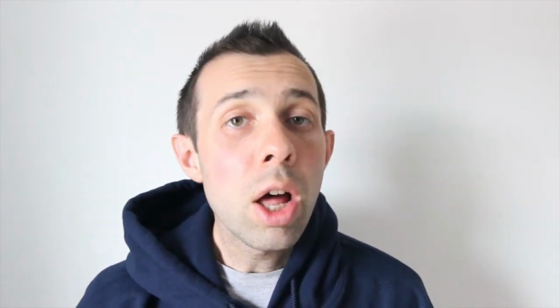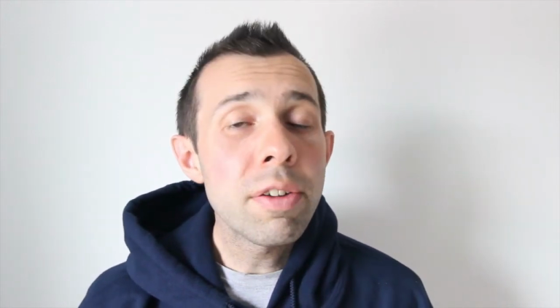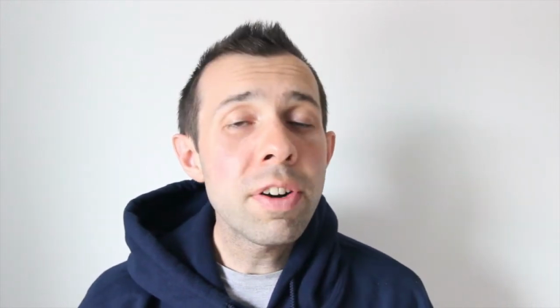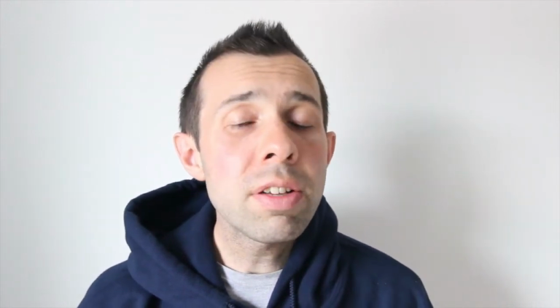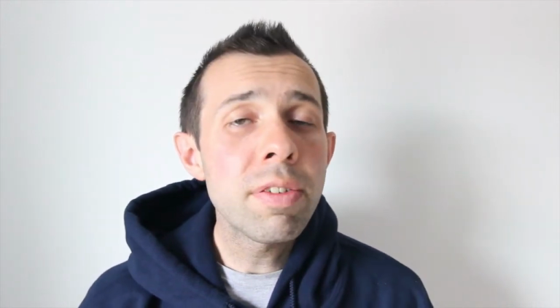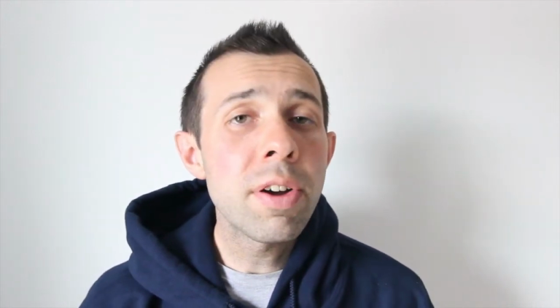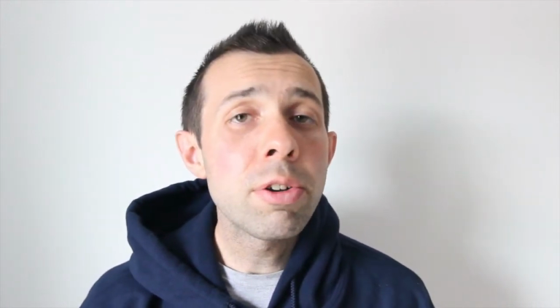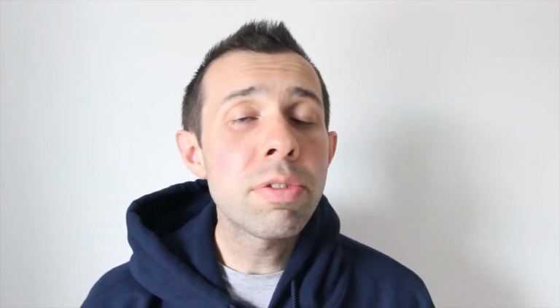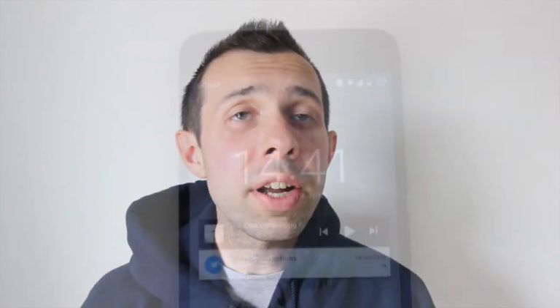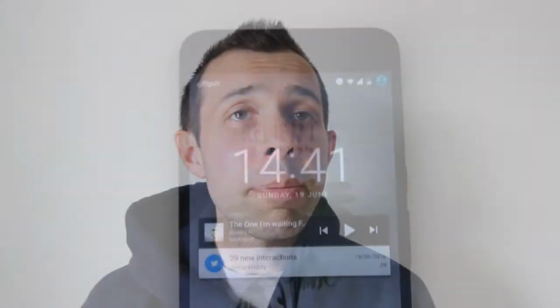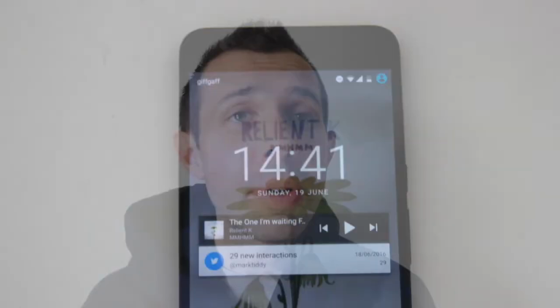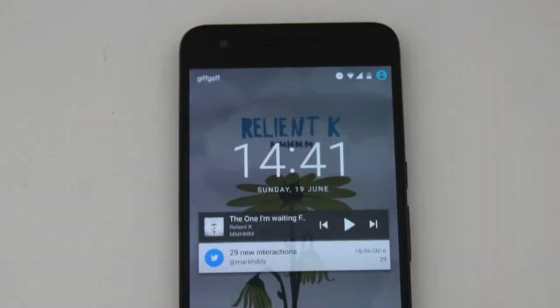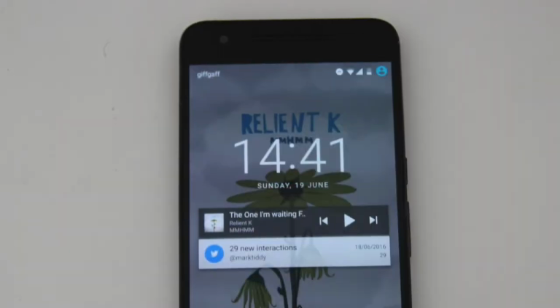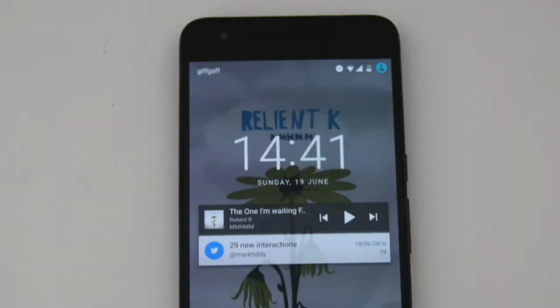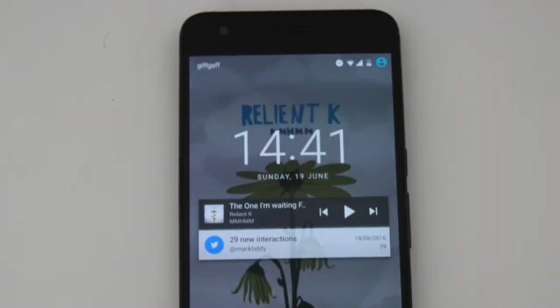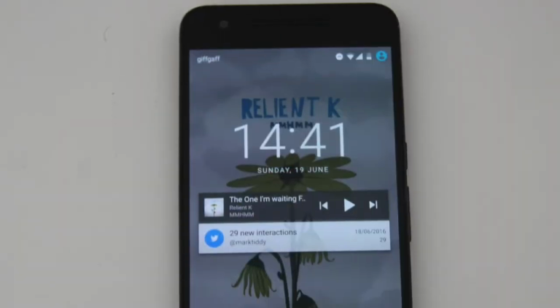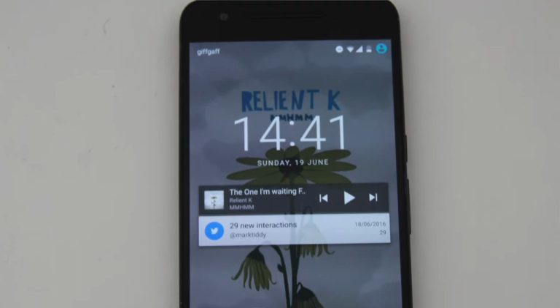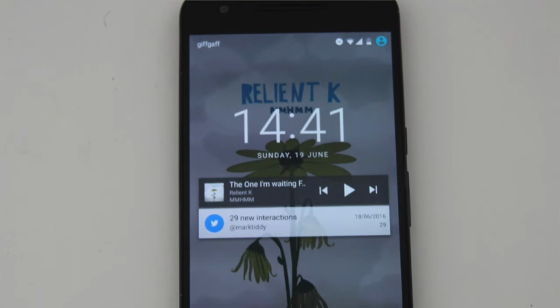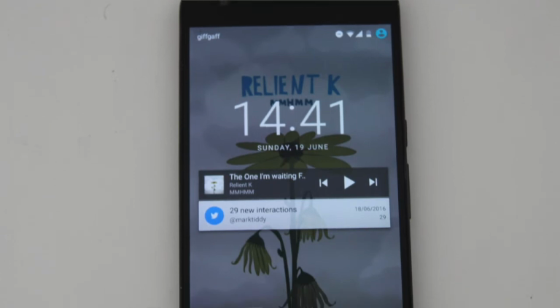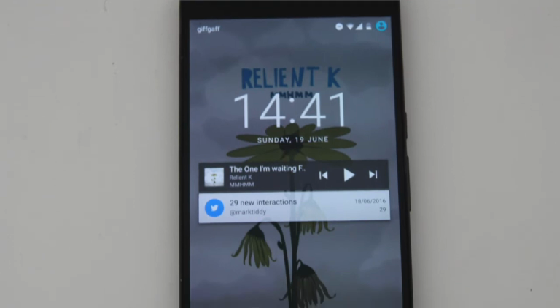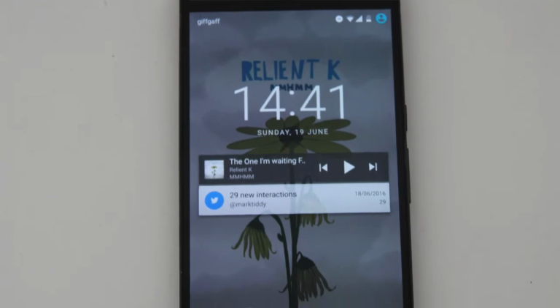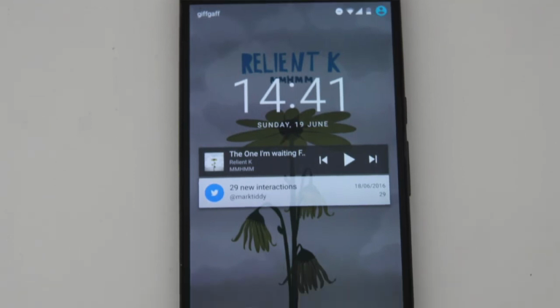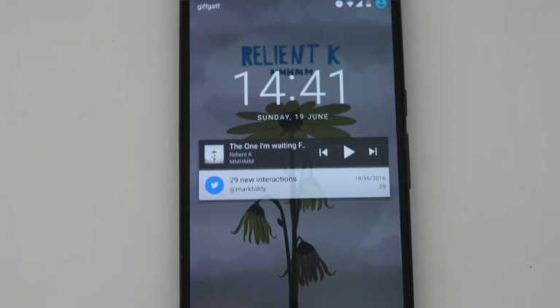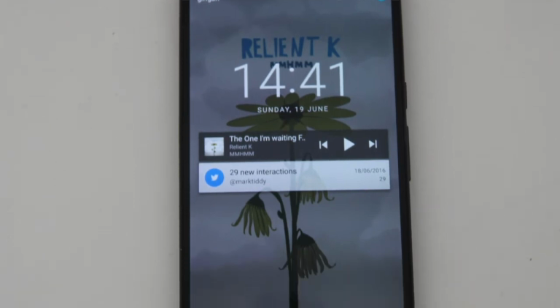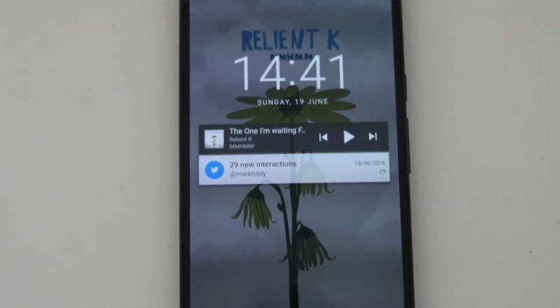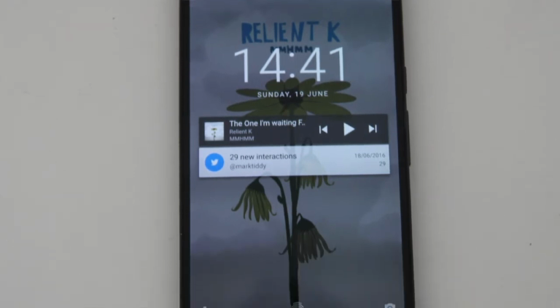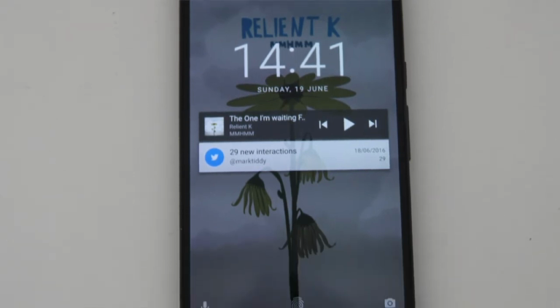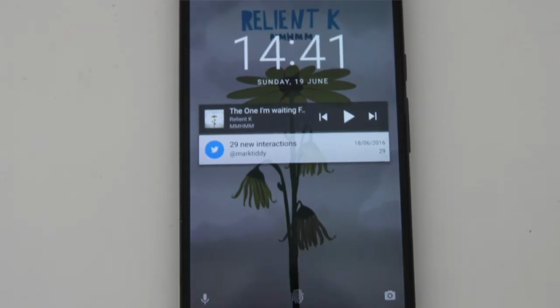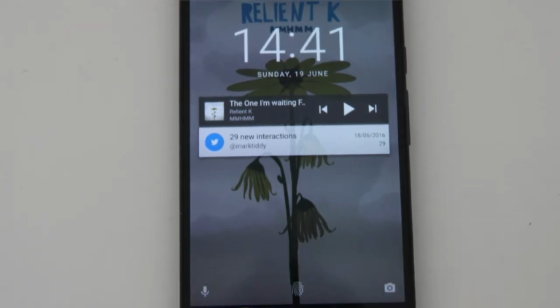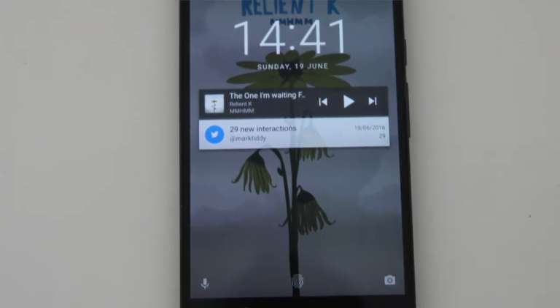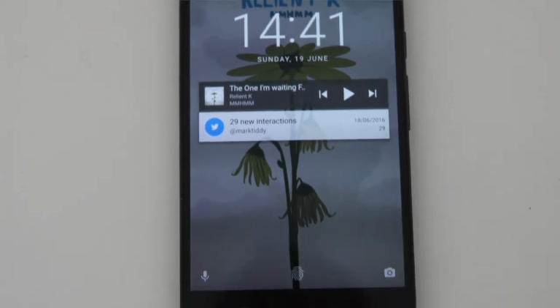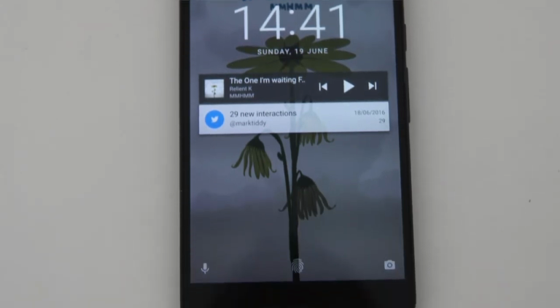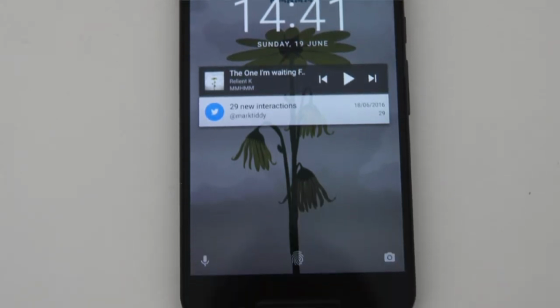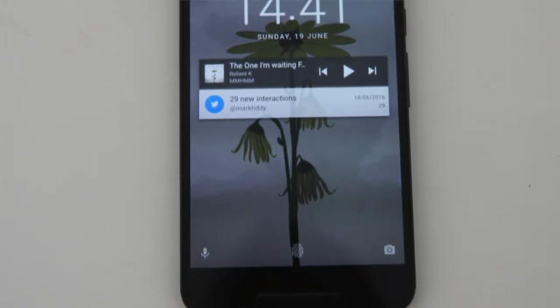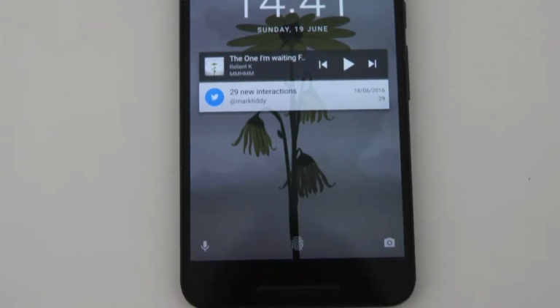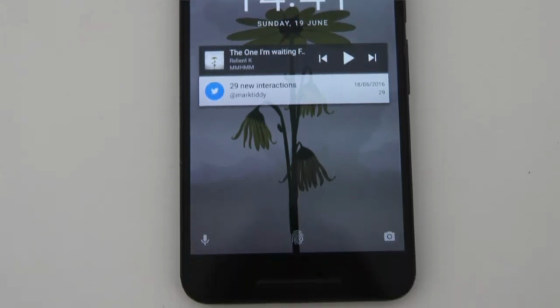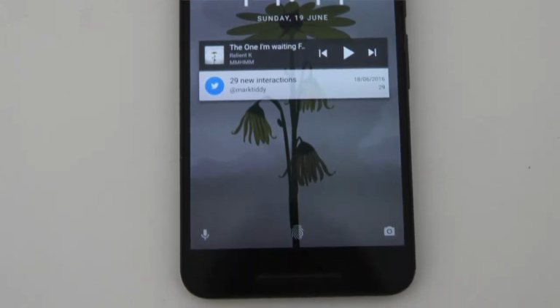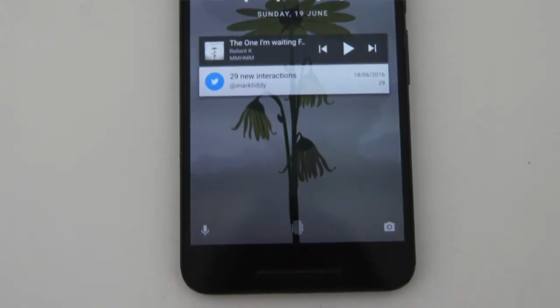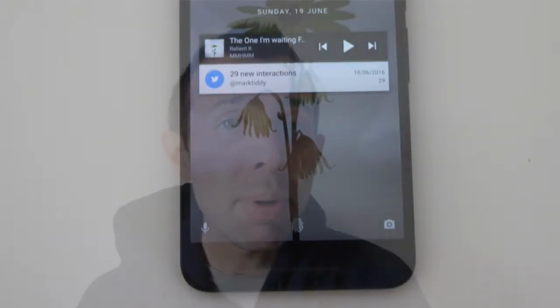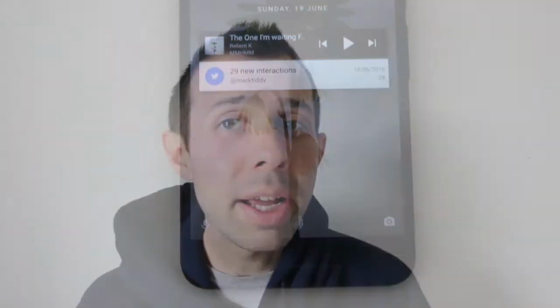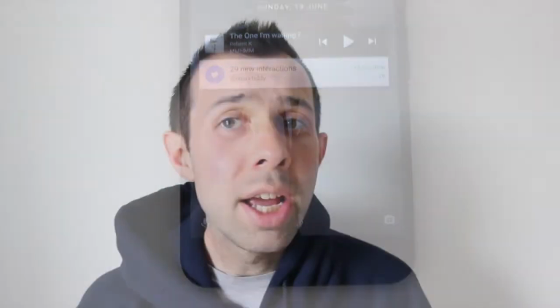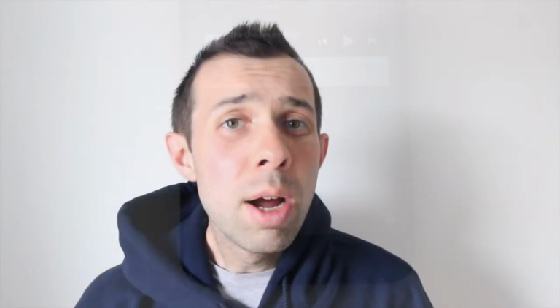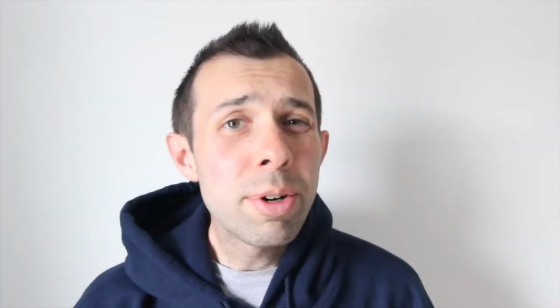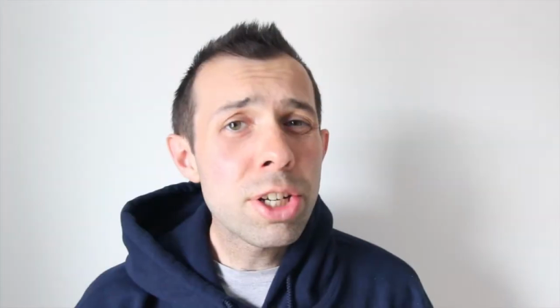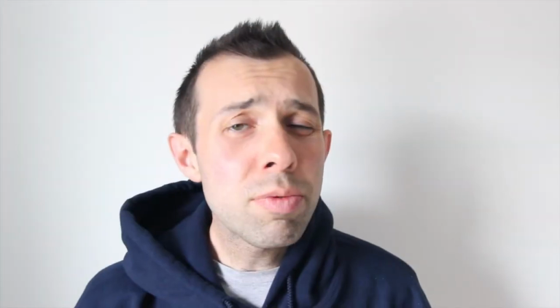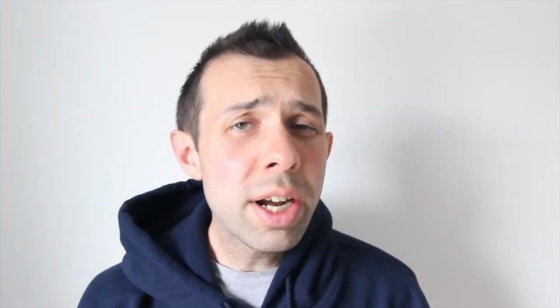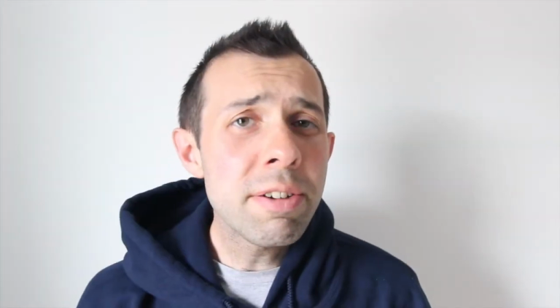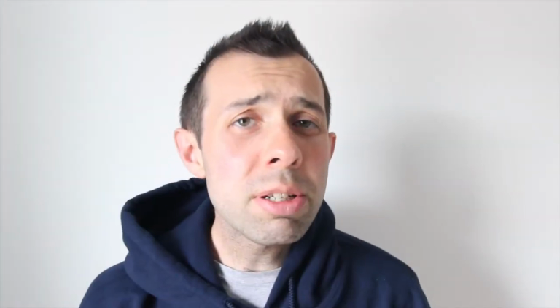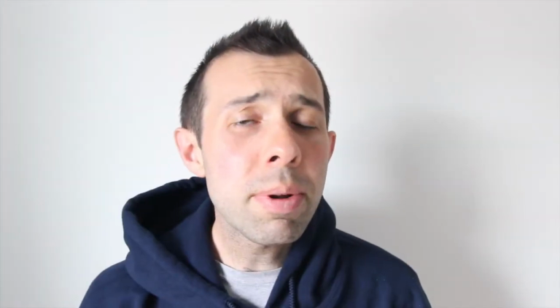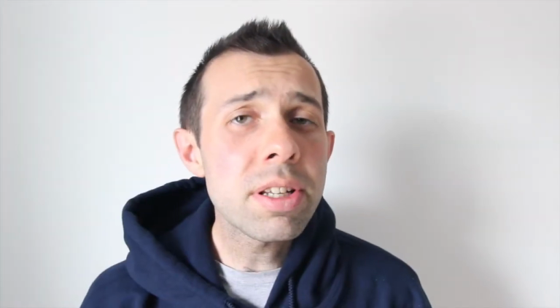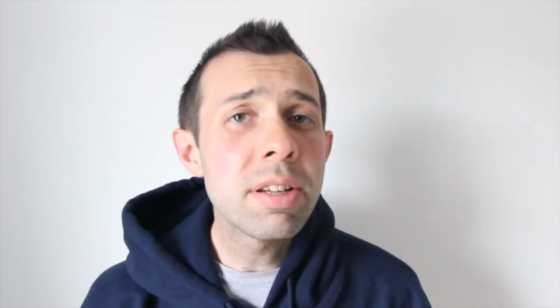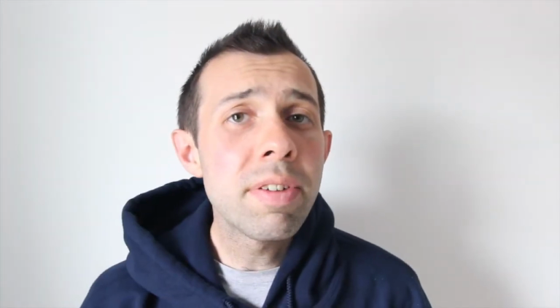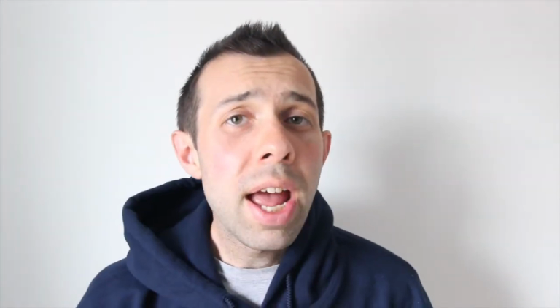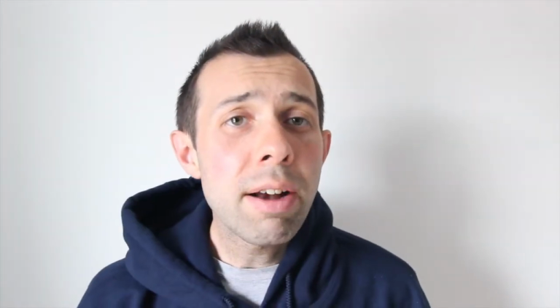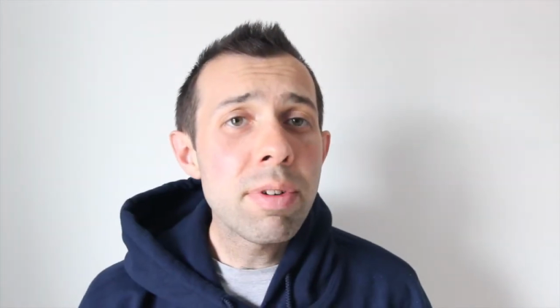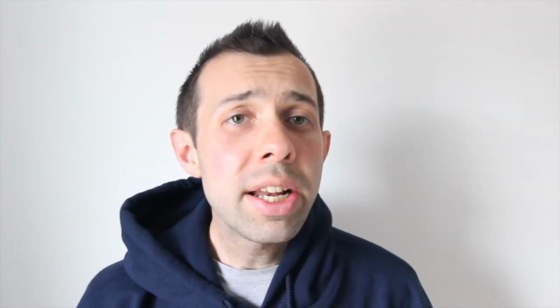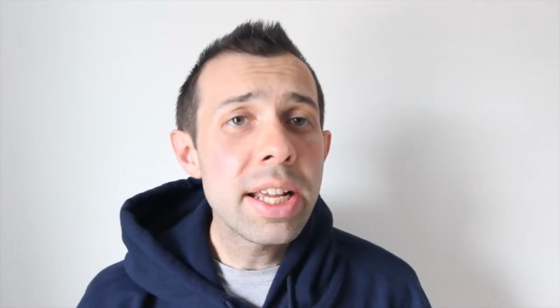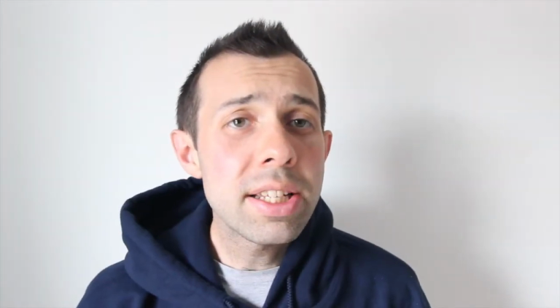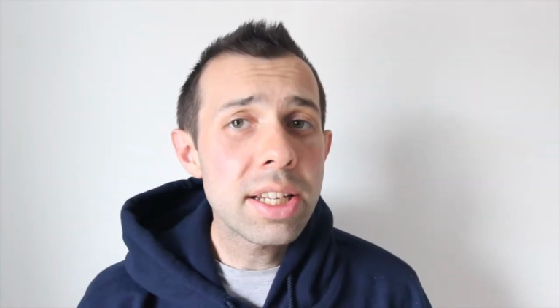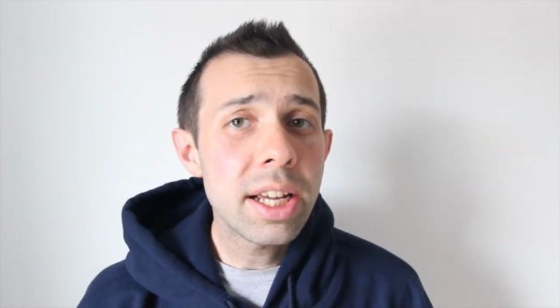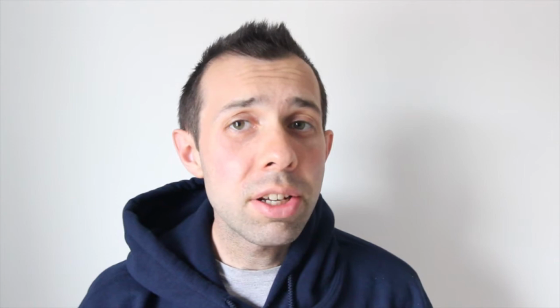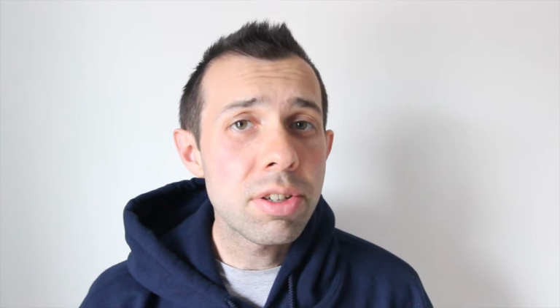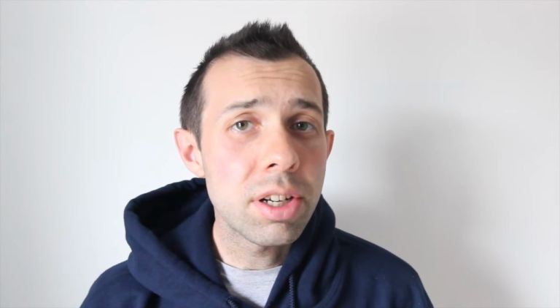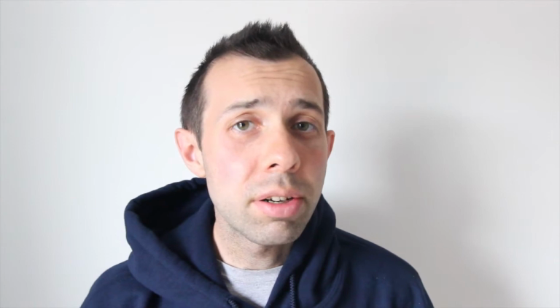On the front of the phone you'll find a beautiful 5.7 inch WQHD display, which is really responsive and really easy to get used to.